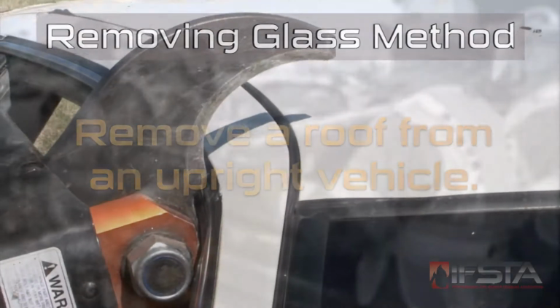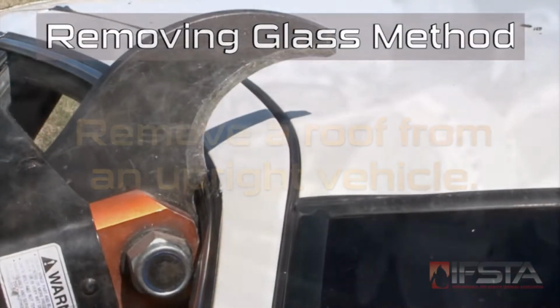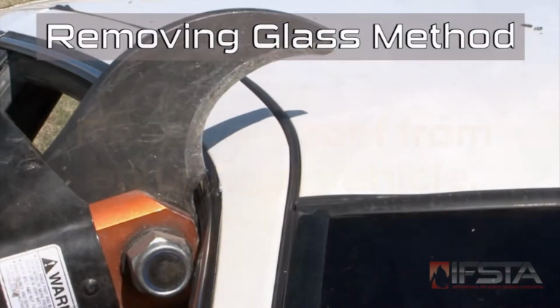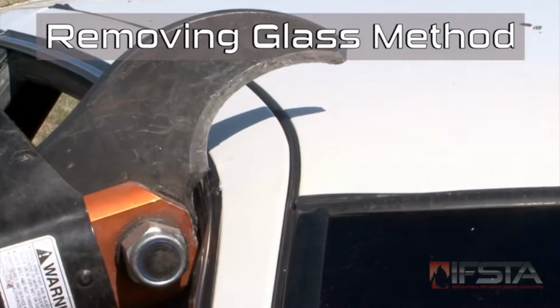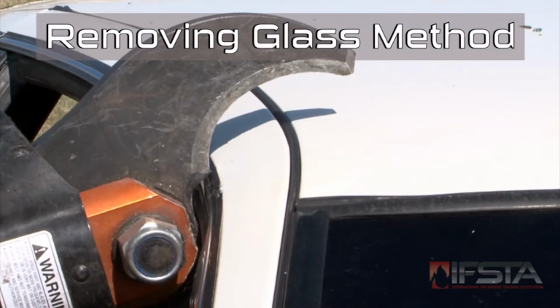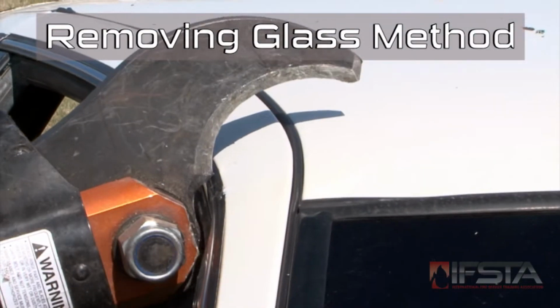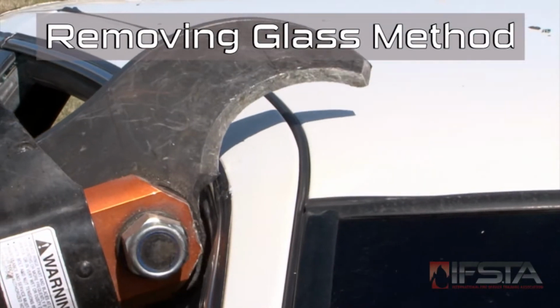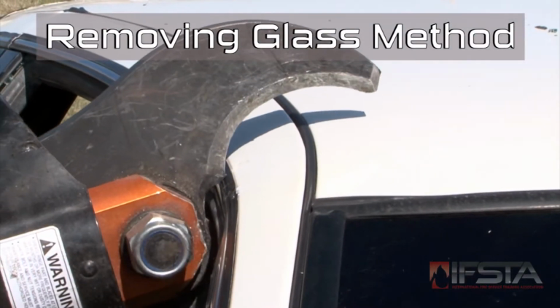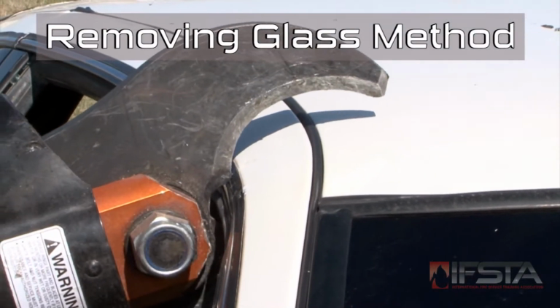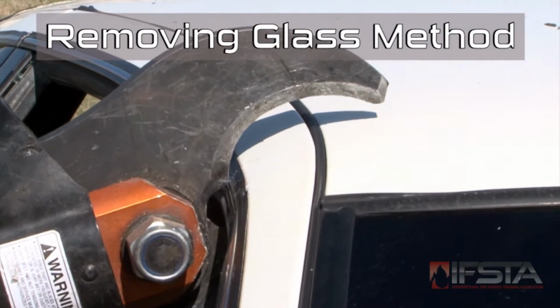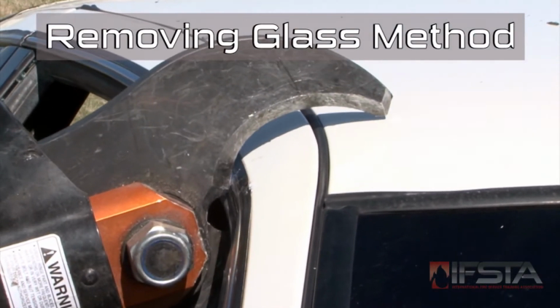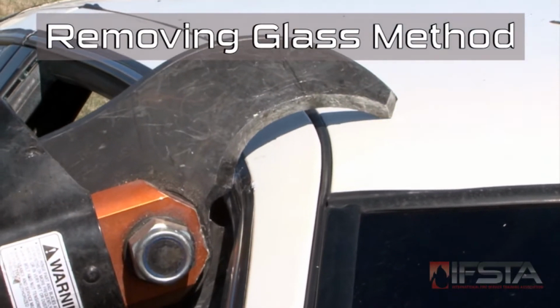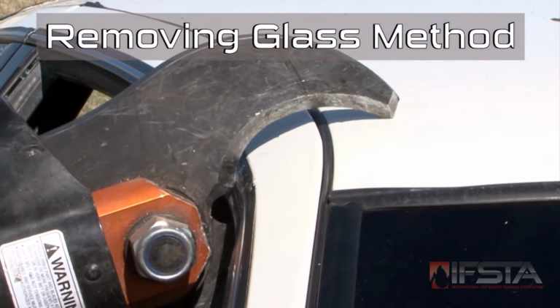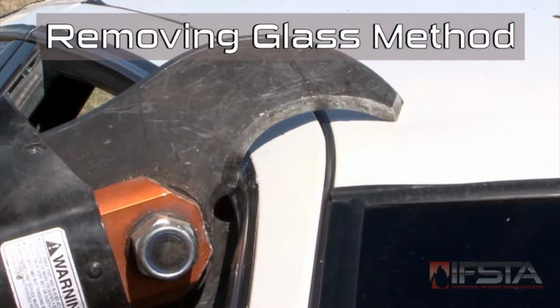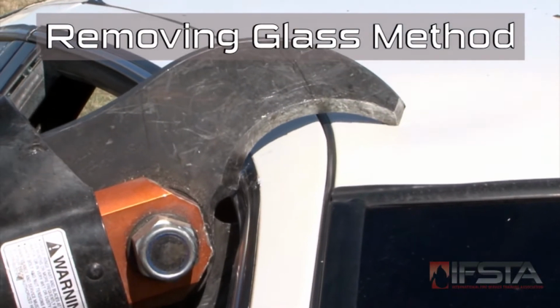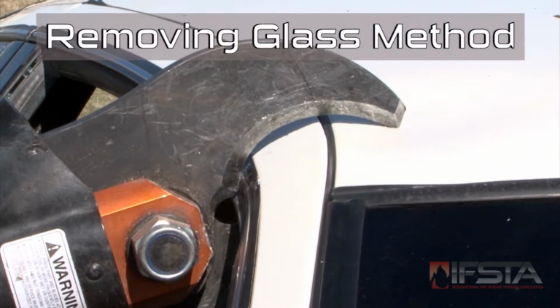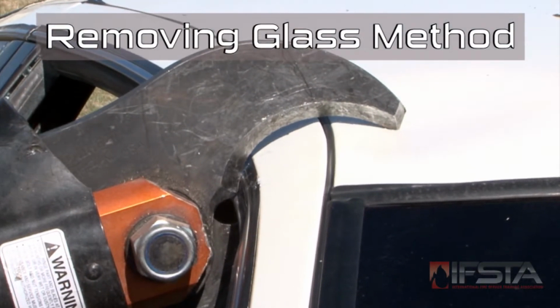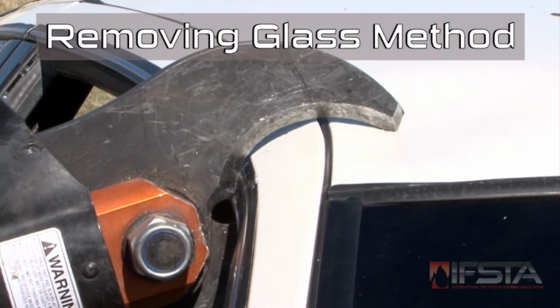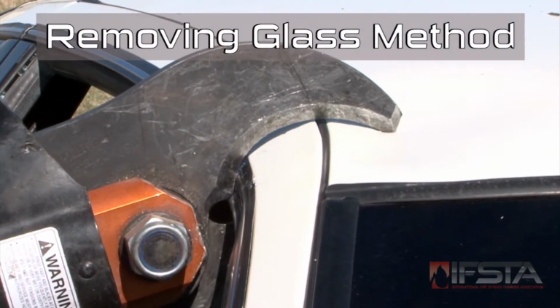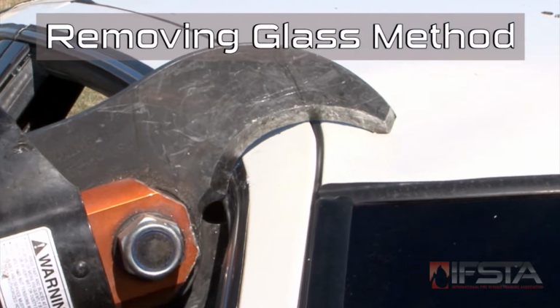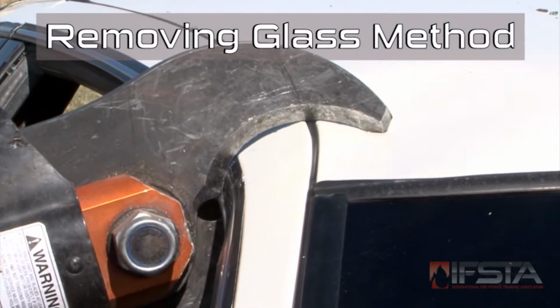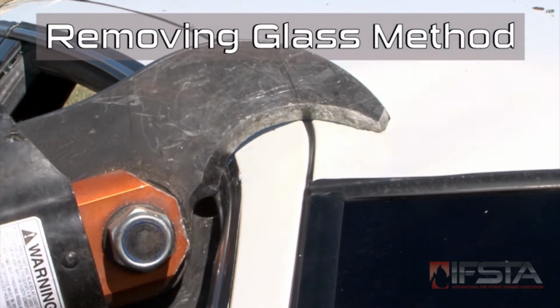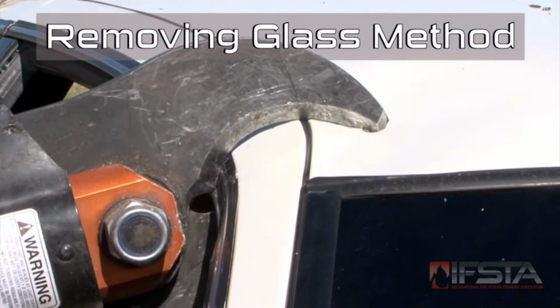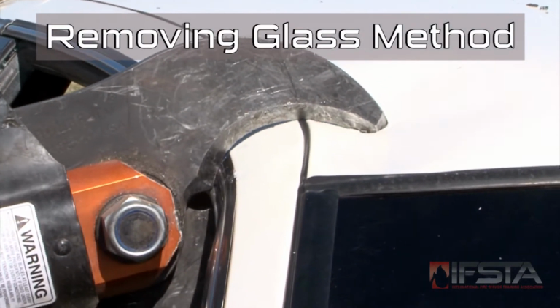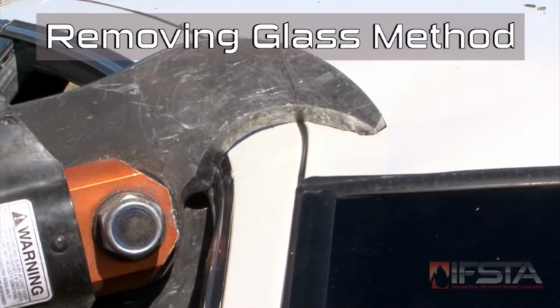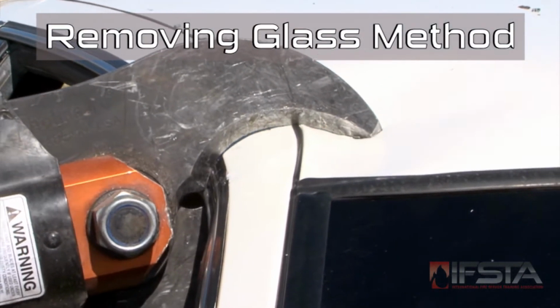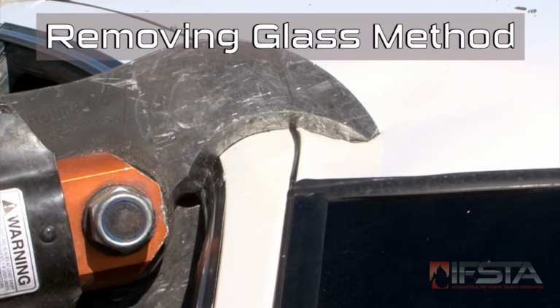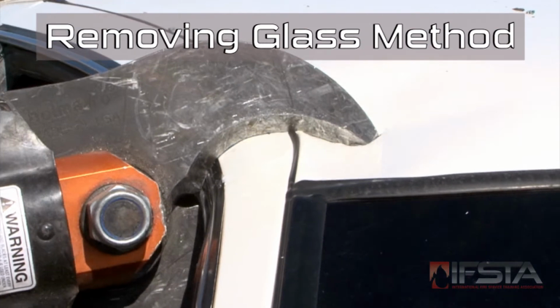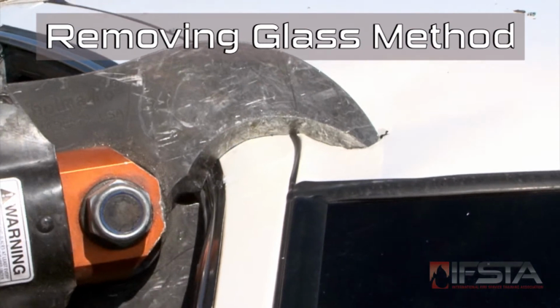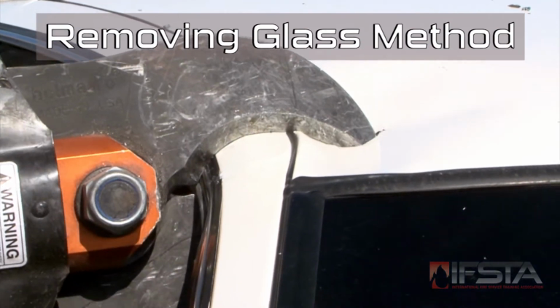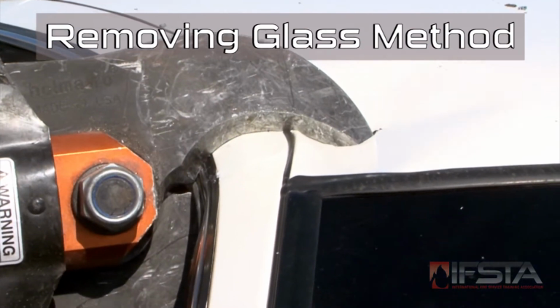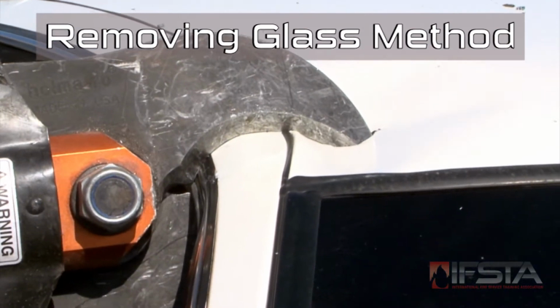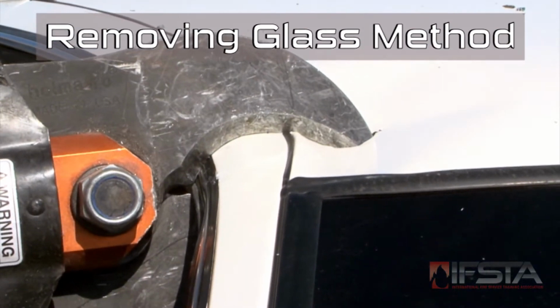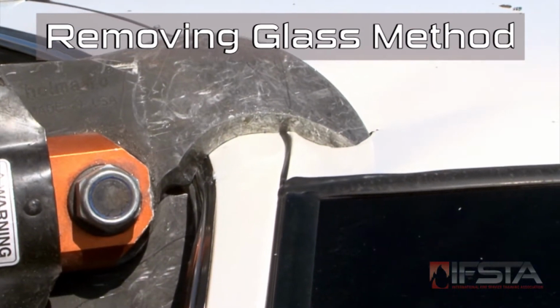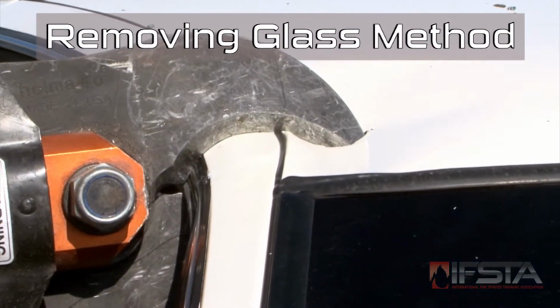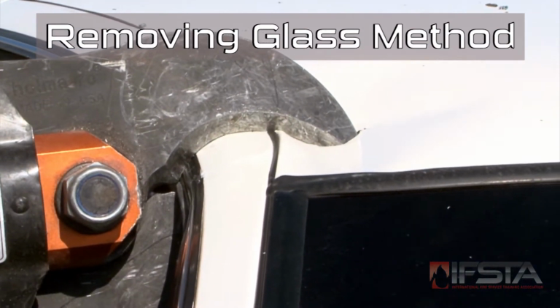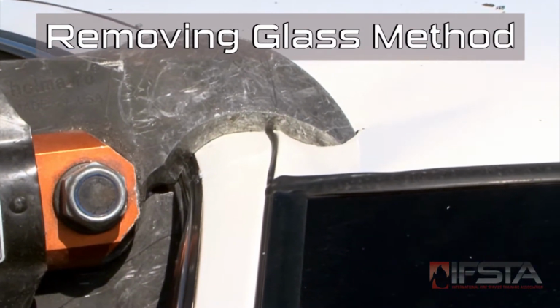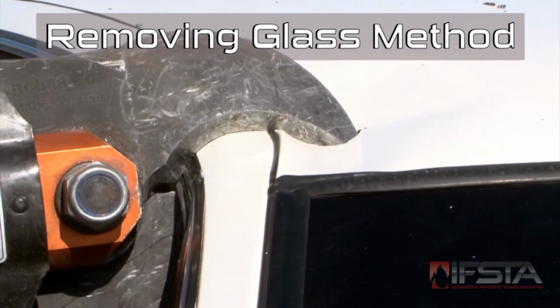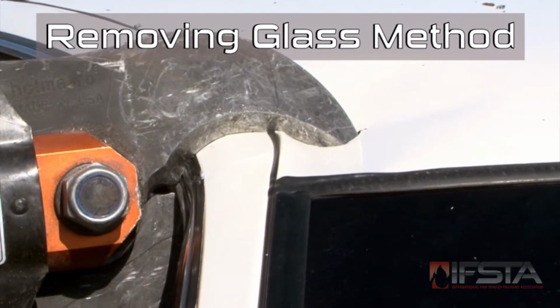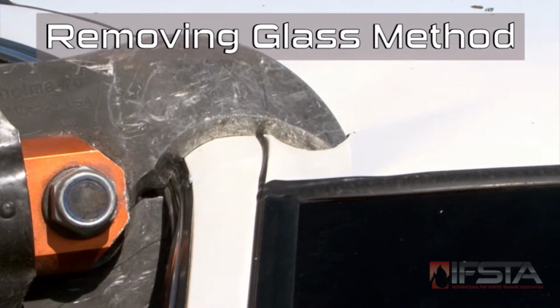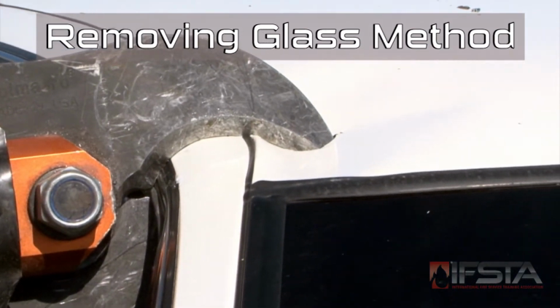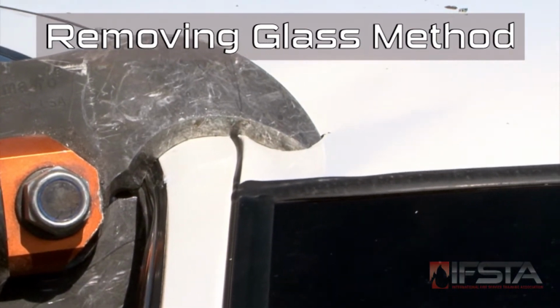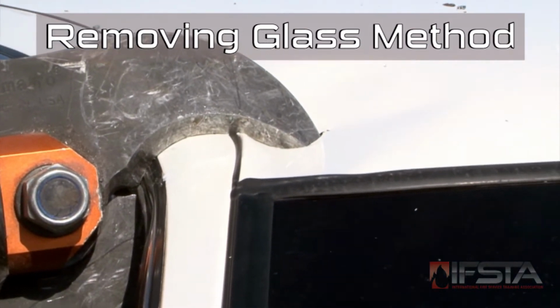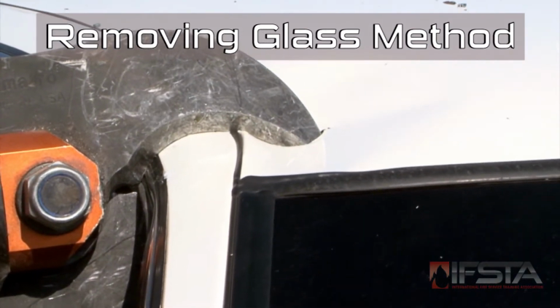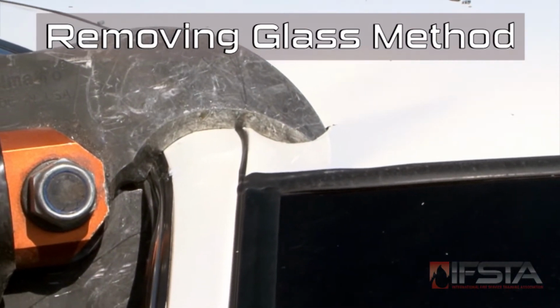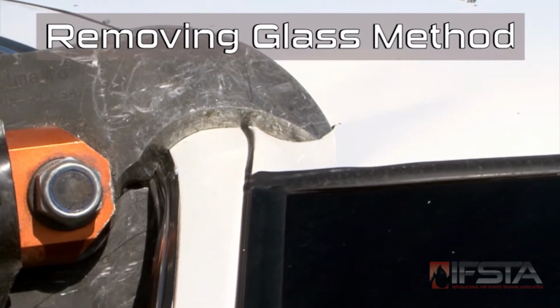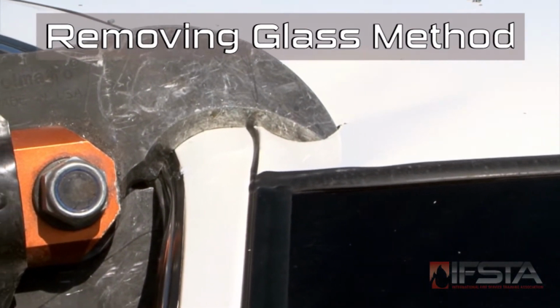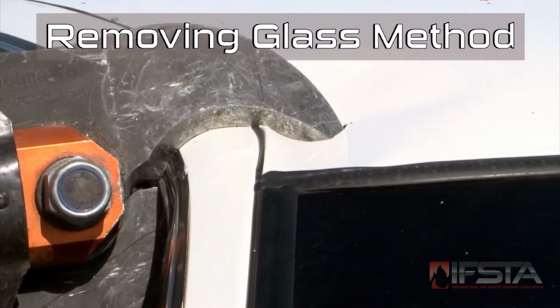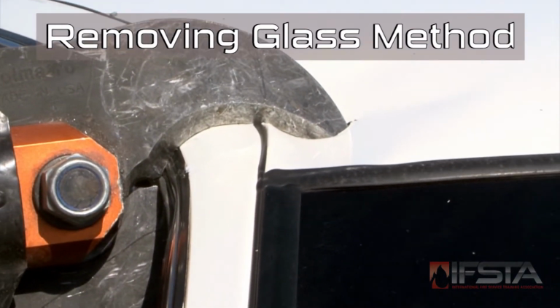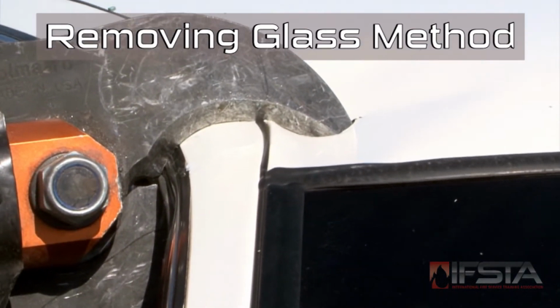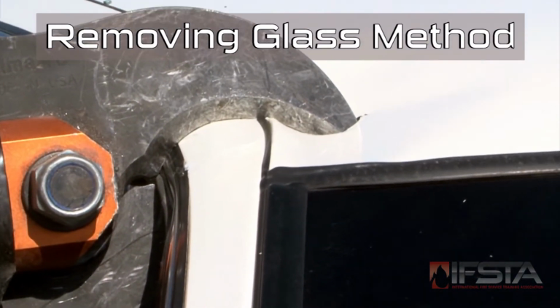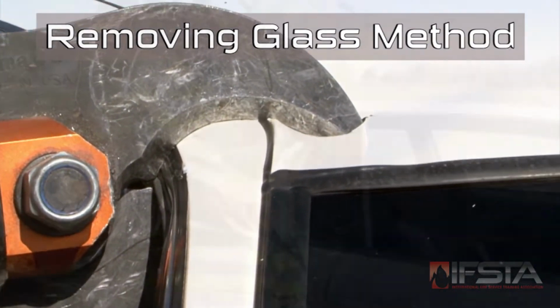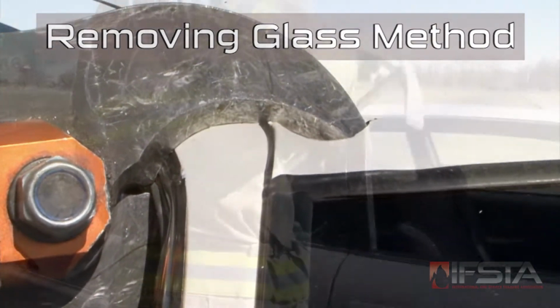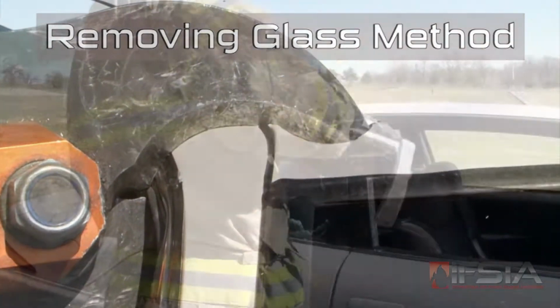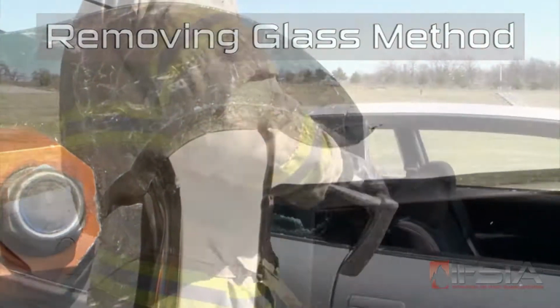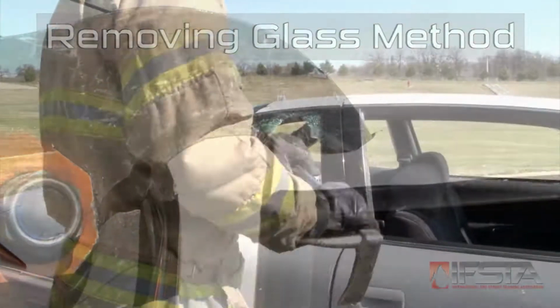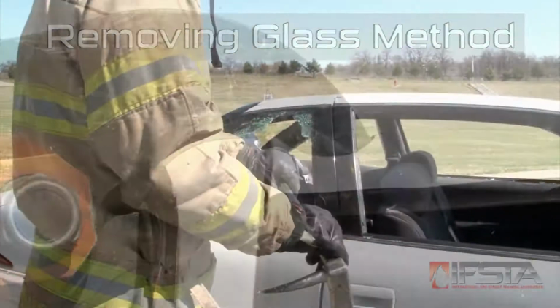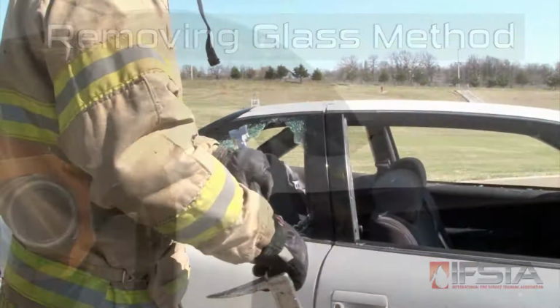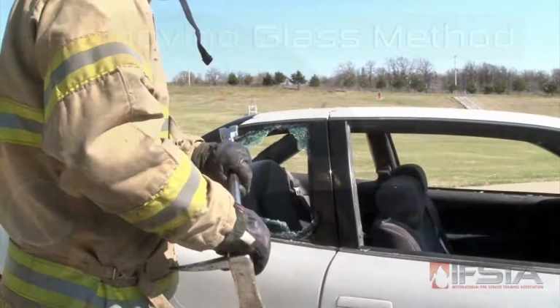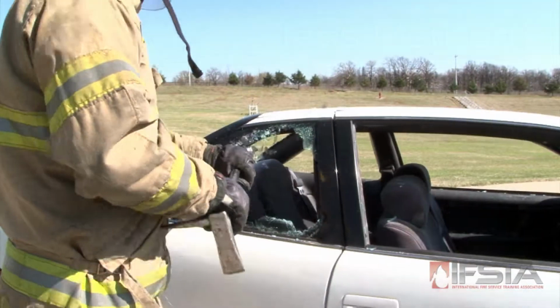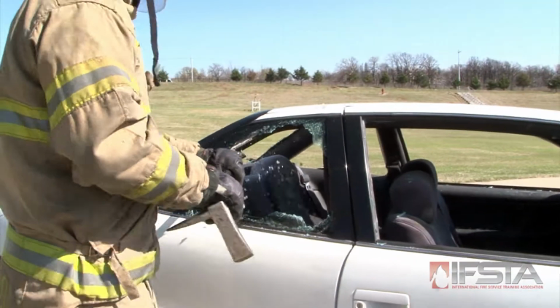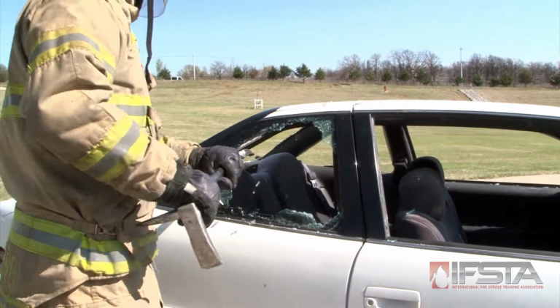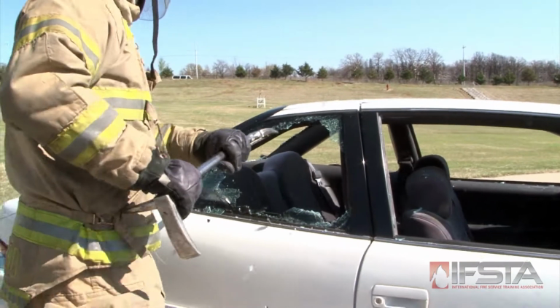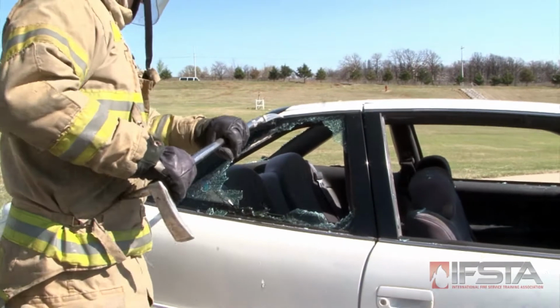Cut the first post at the point farthest away from the patient. Remove glass.